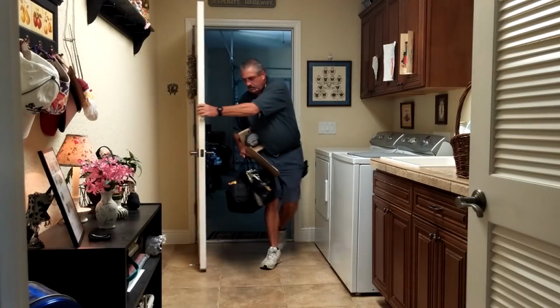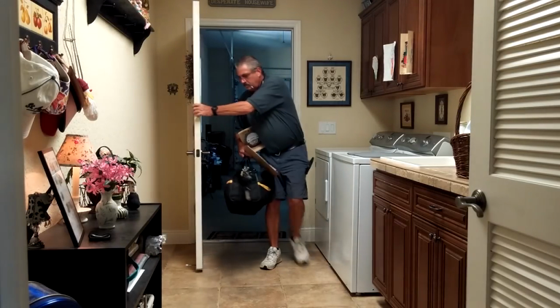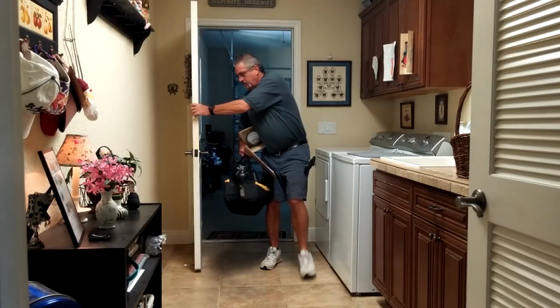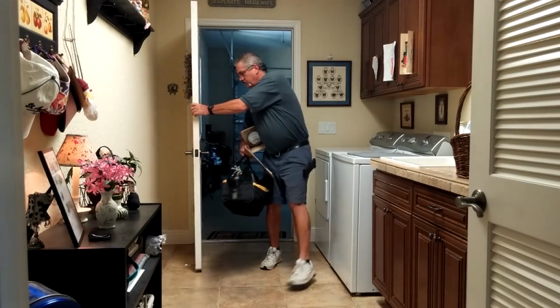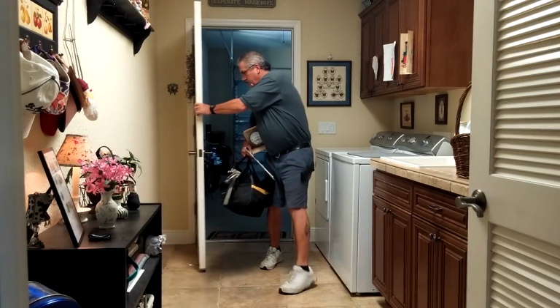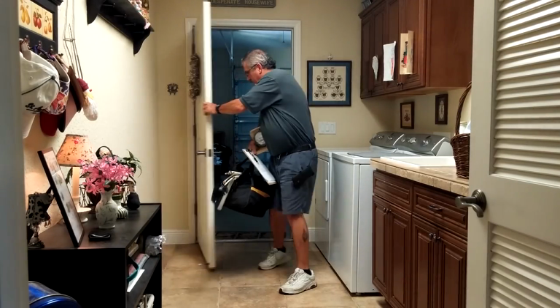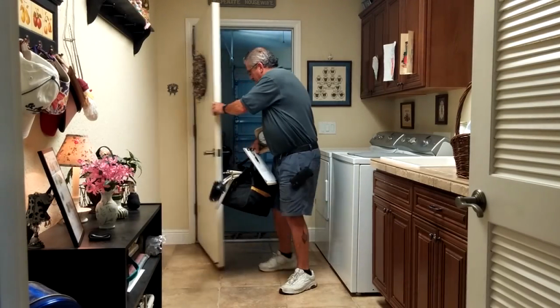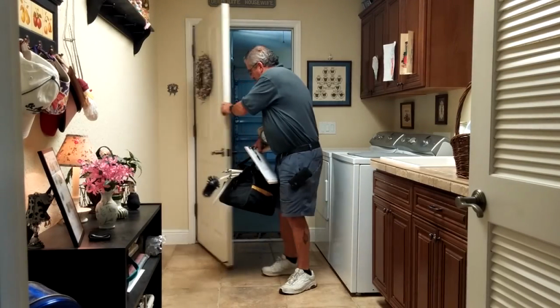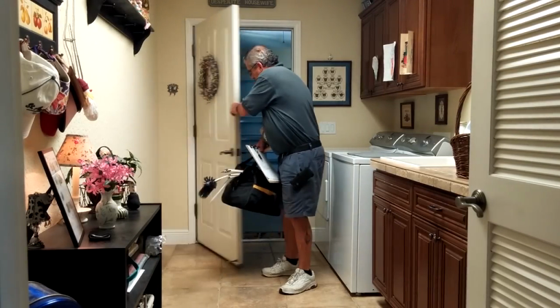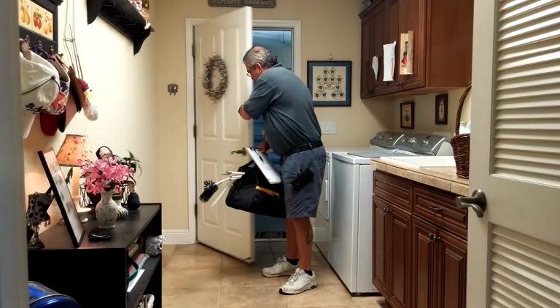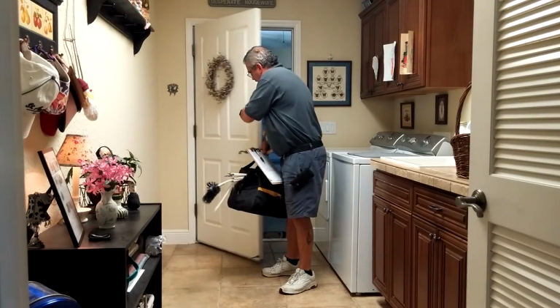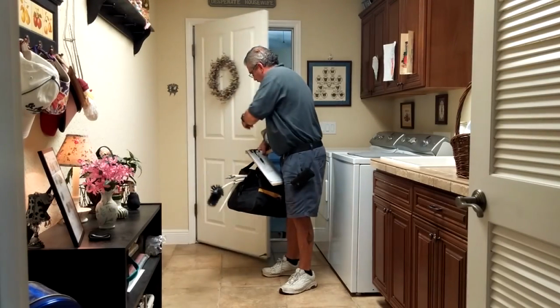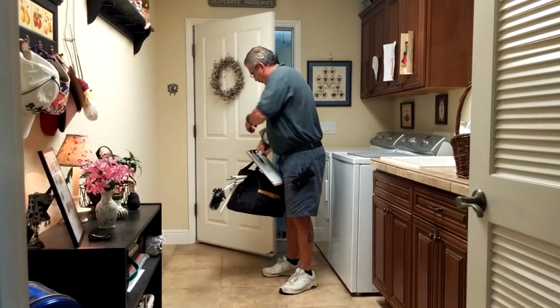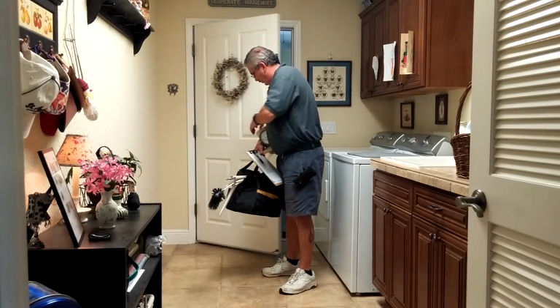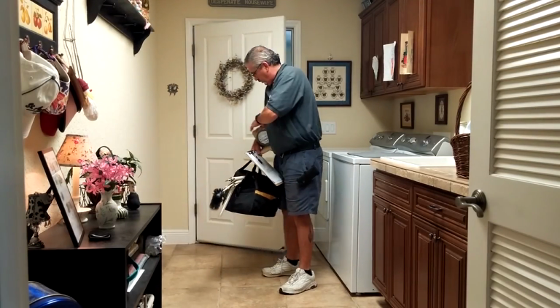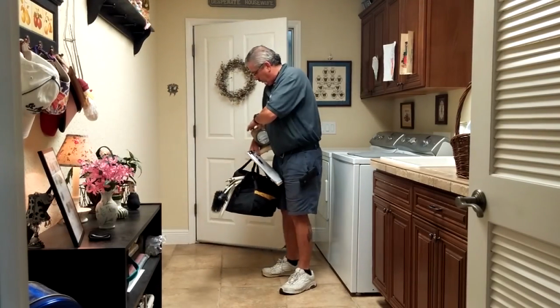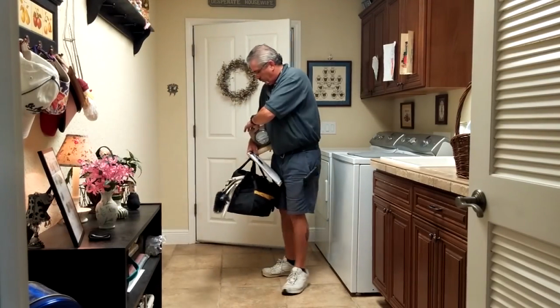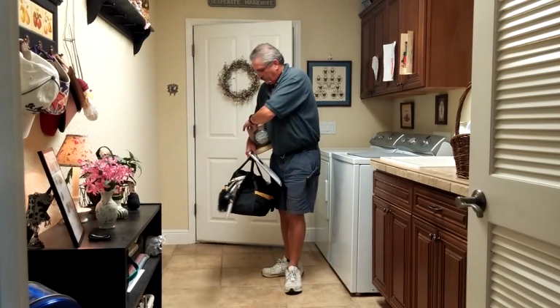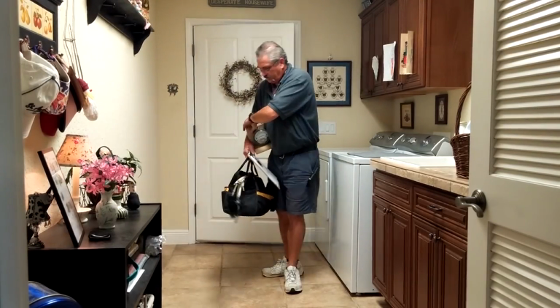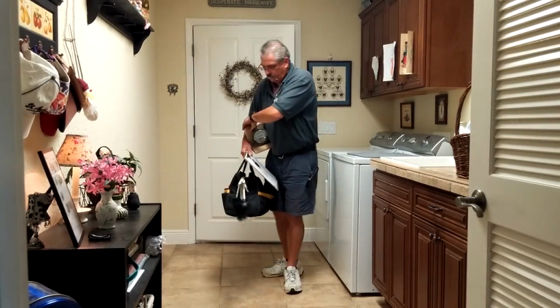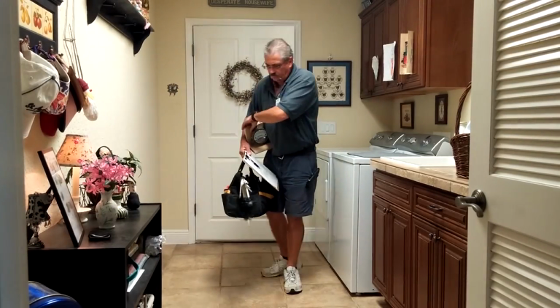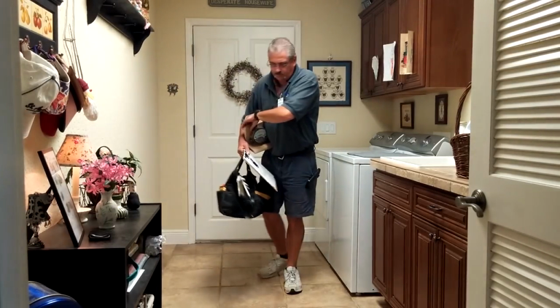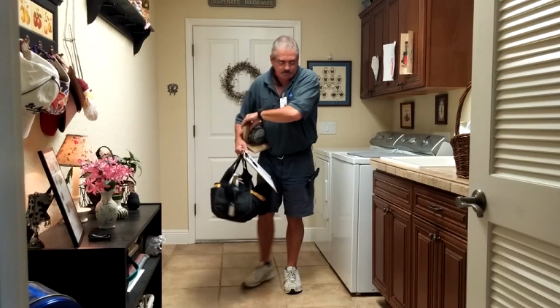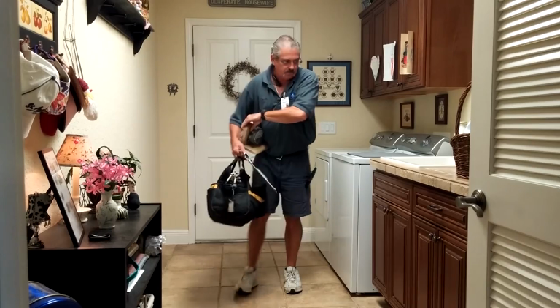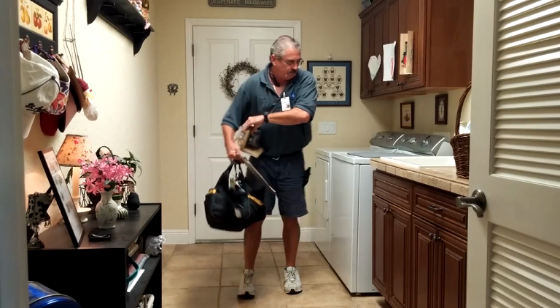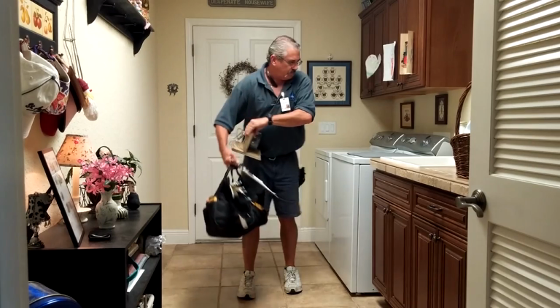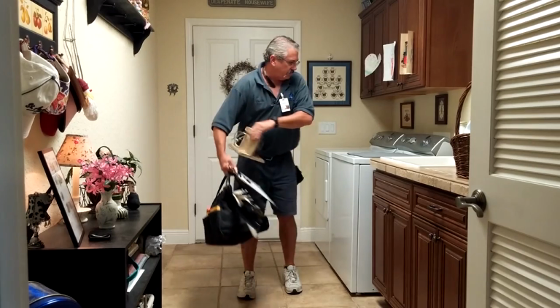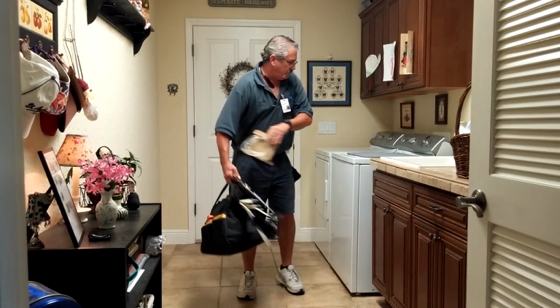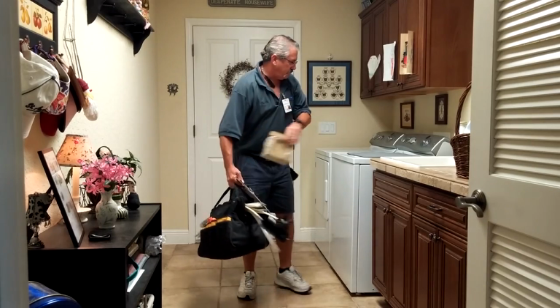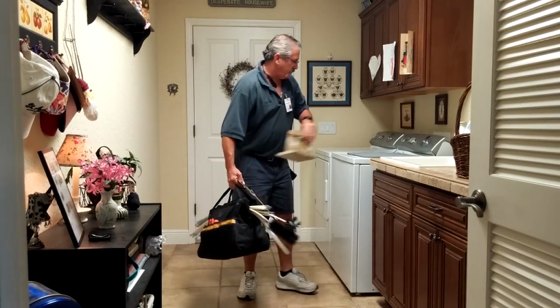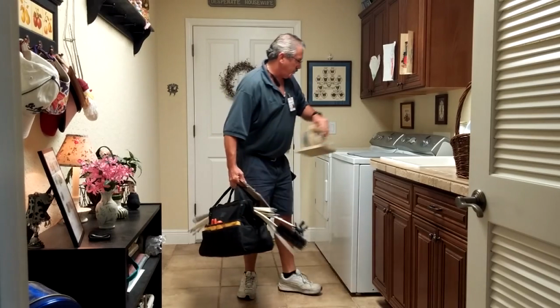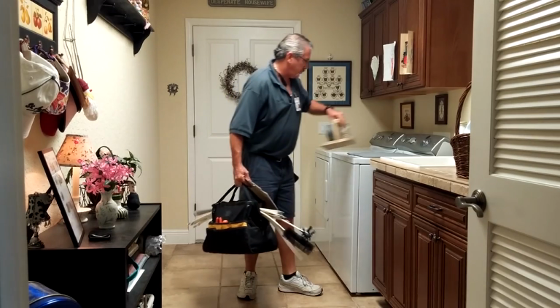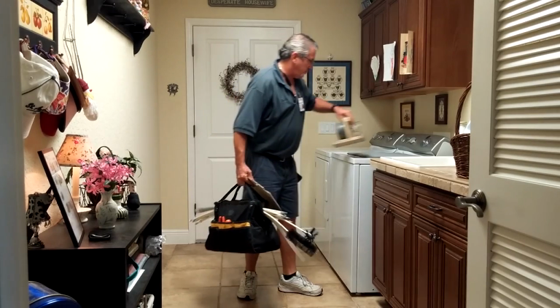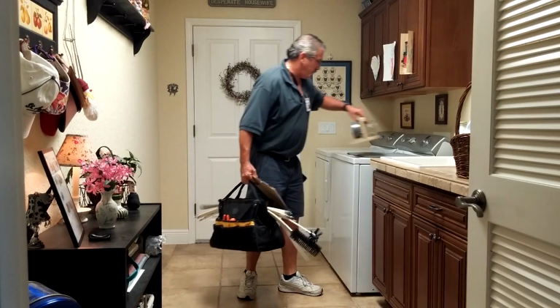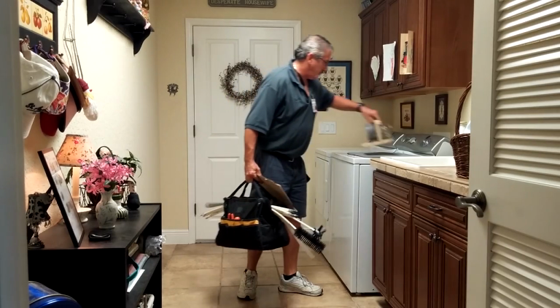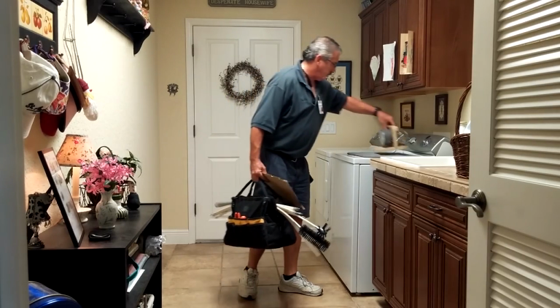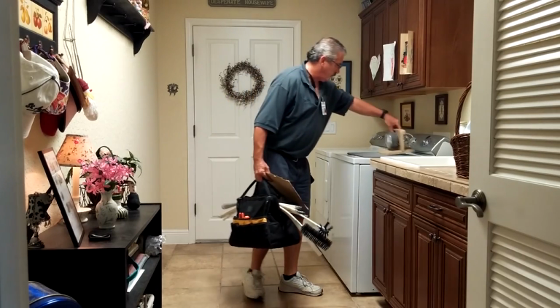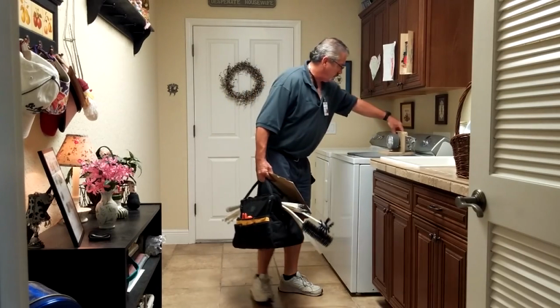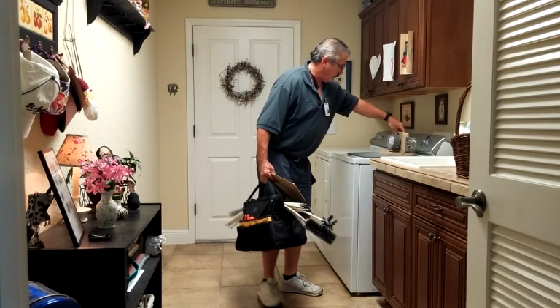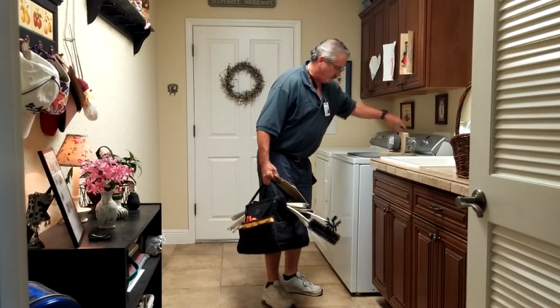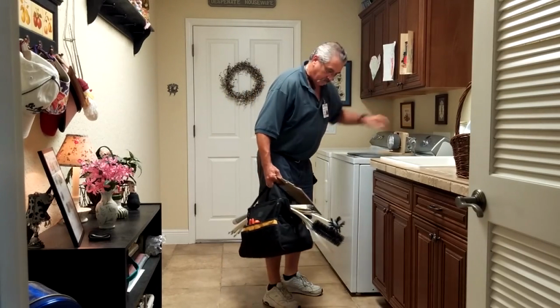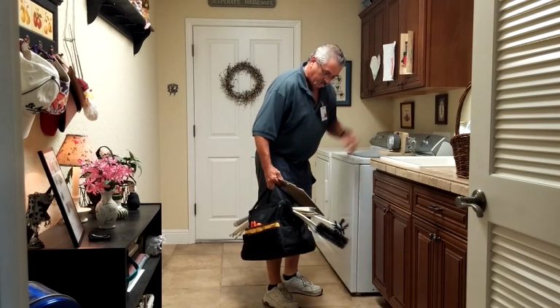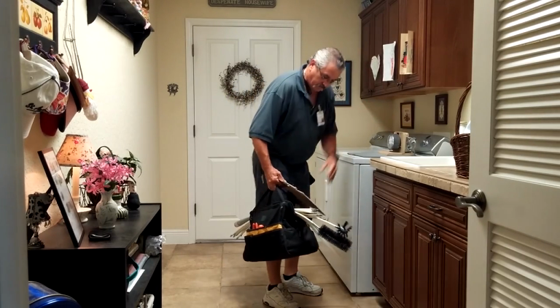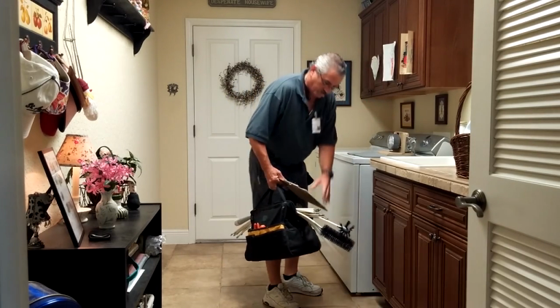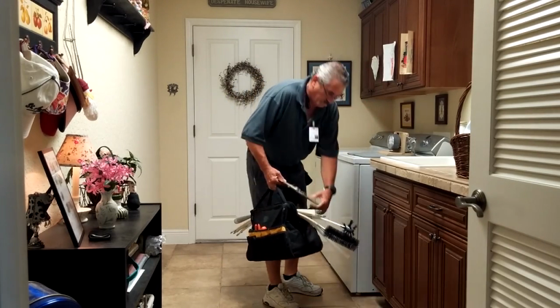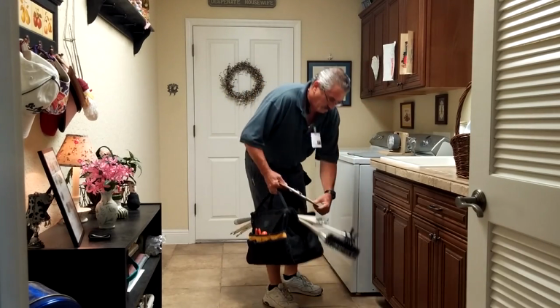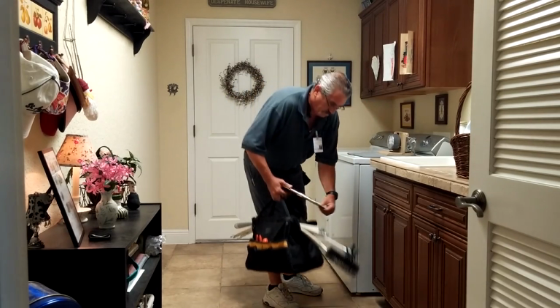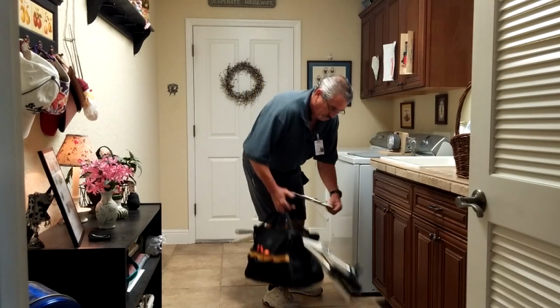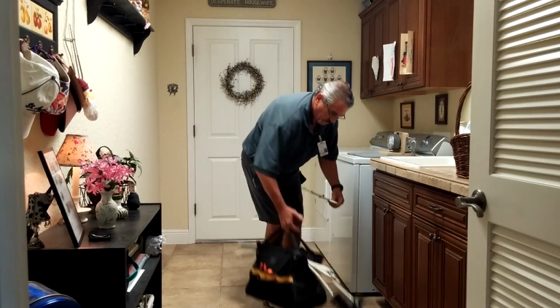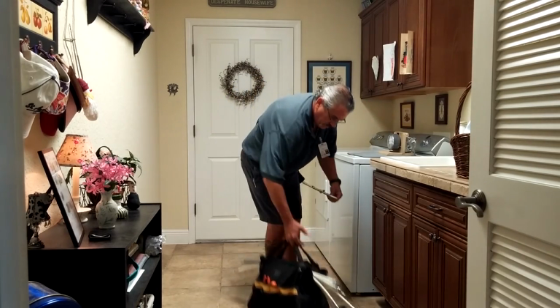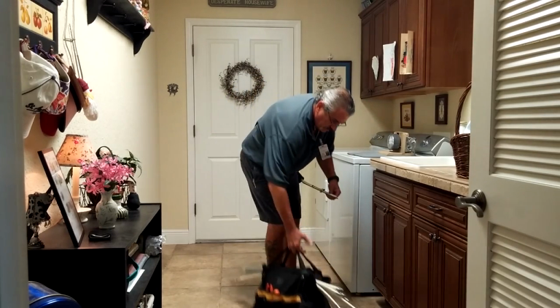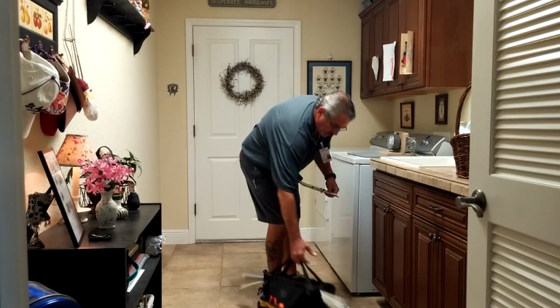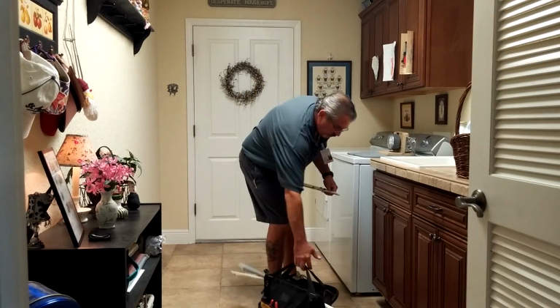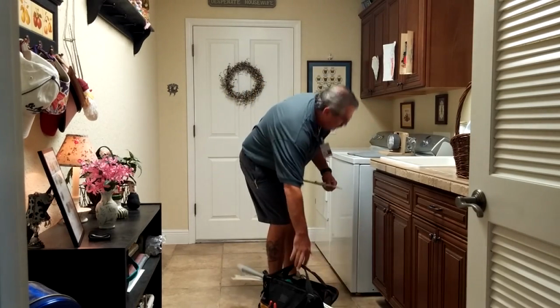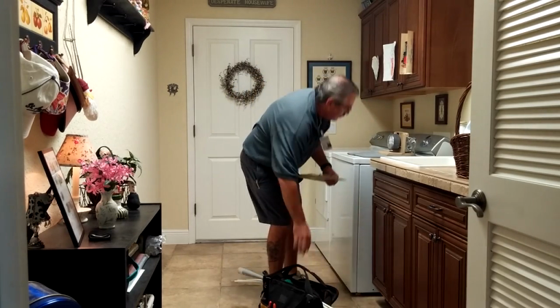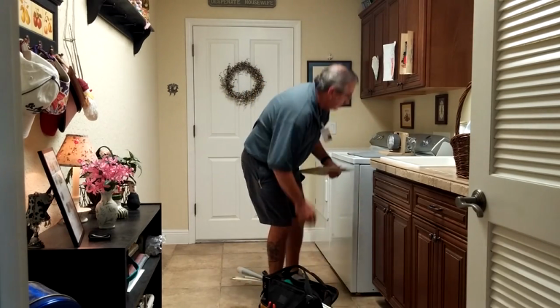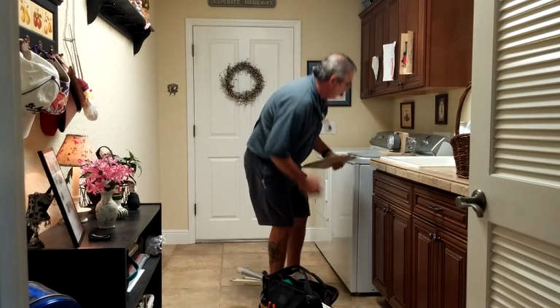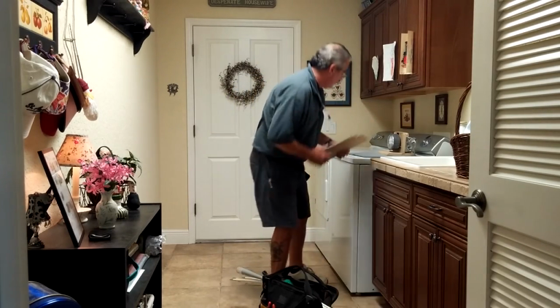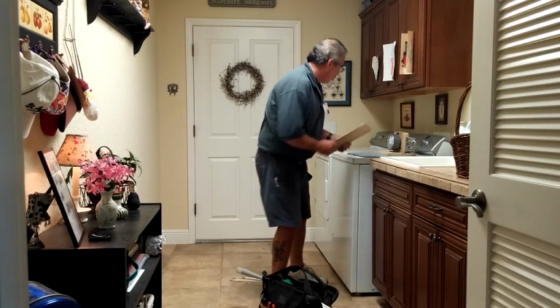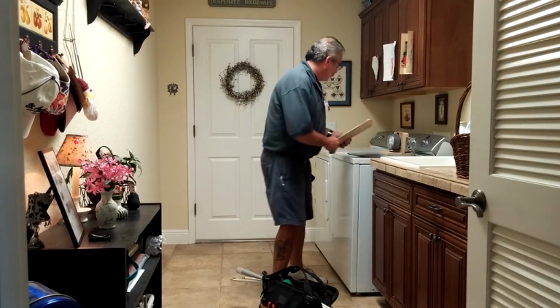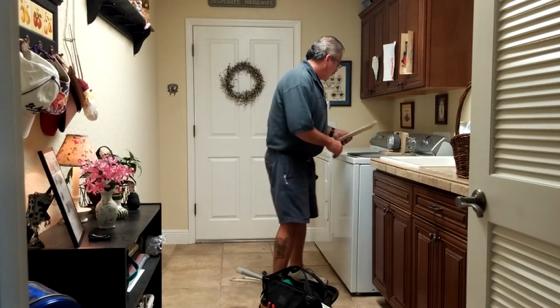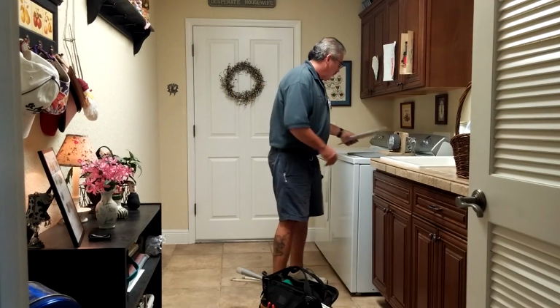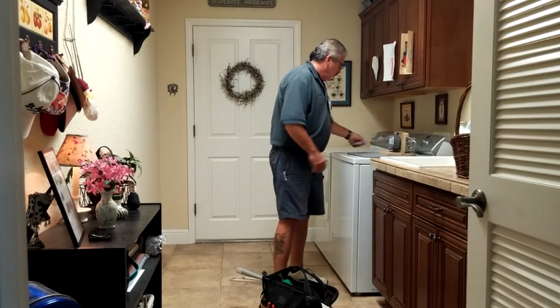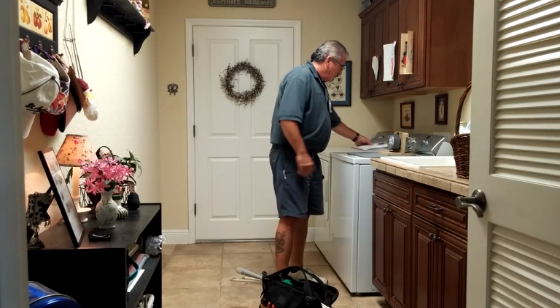It is very helpful when we arrive if your laundry room is uncluttered and all items are removed from the top of both the dryer and the washer.